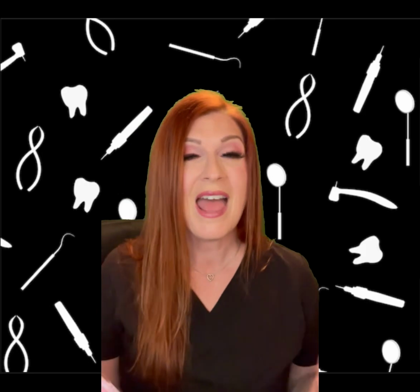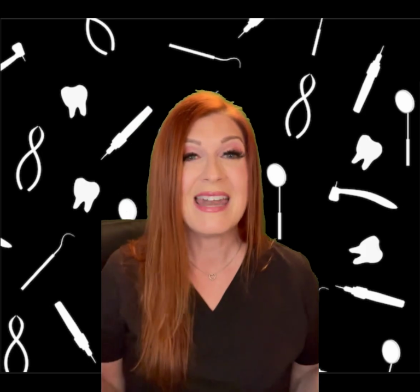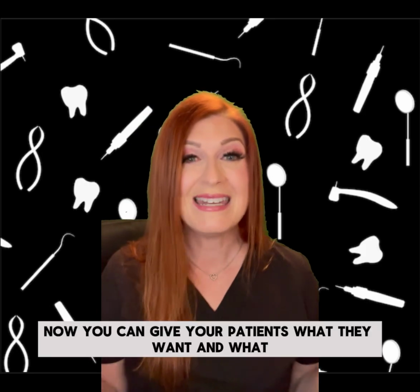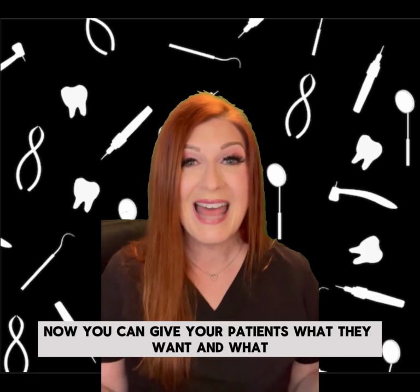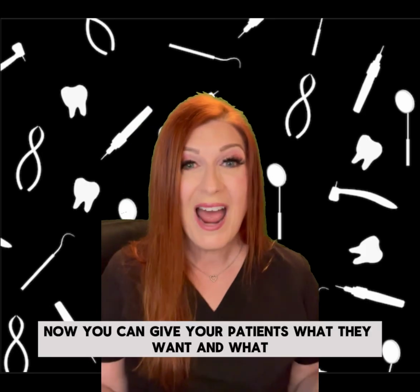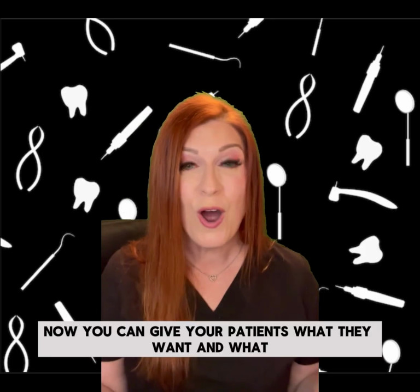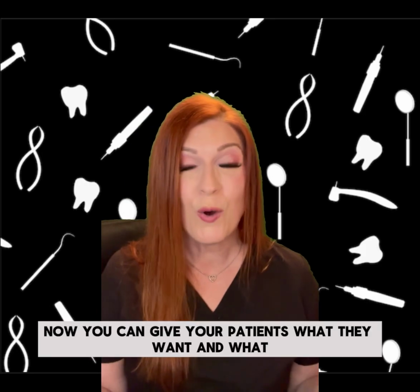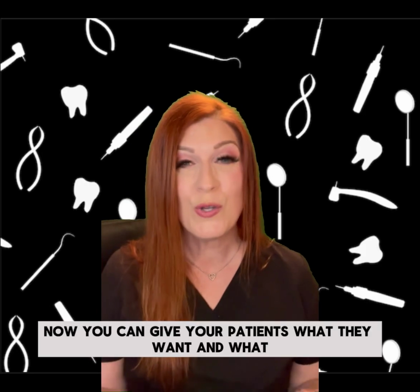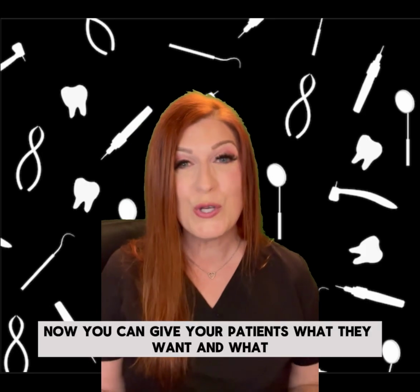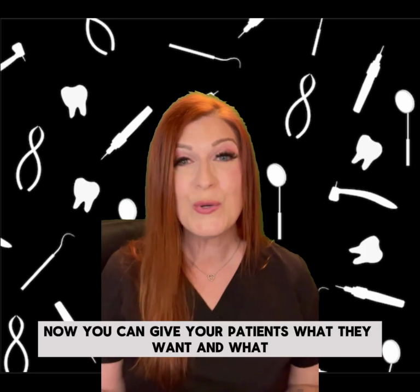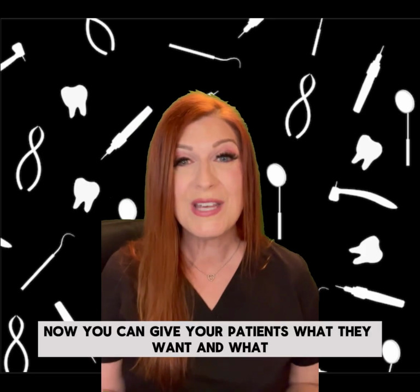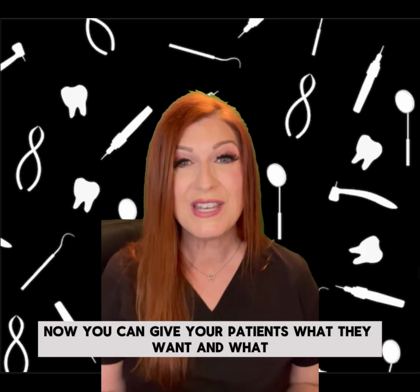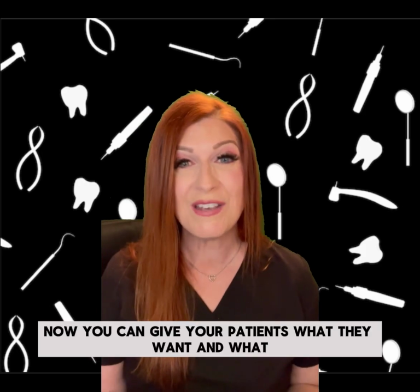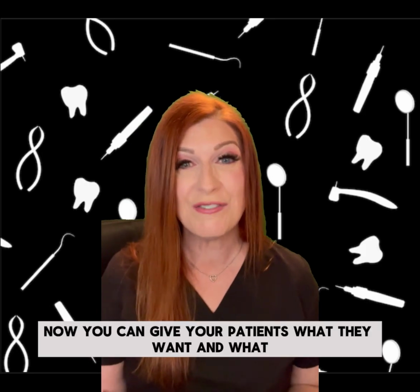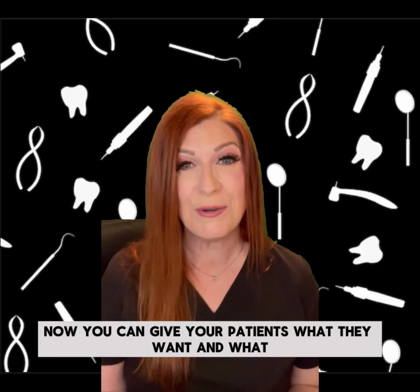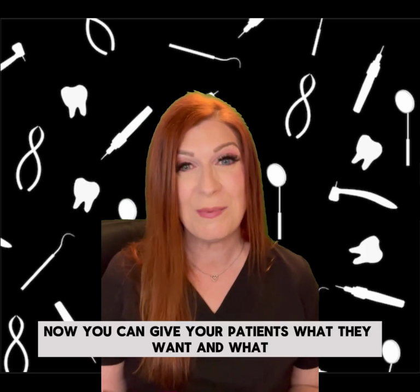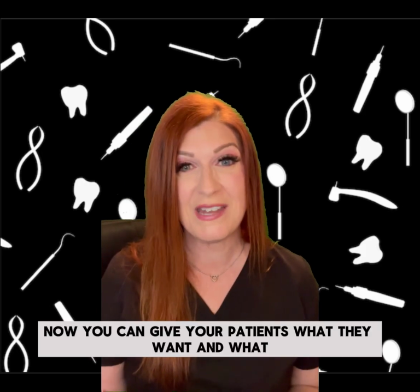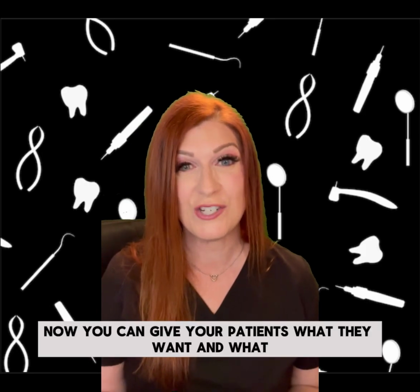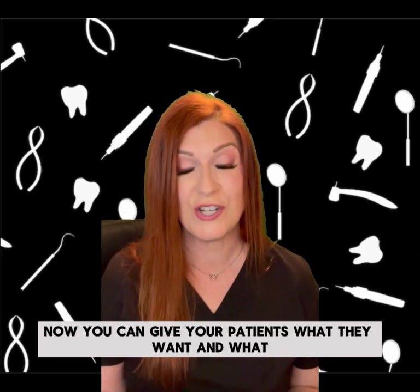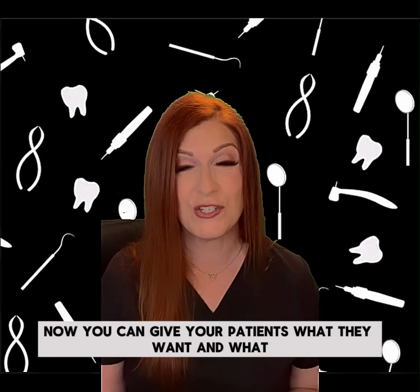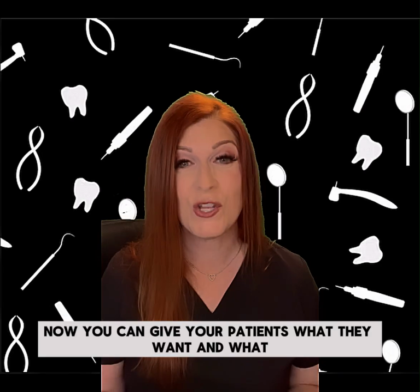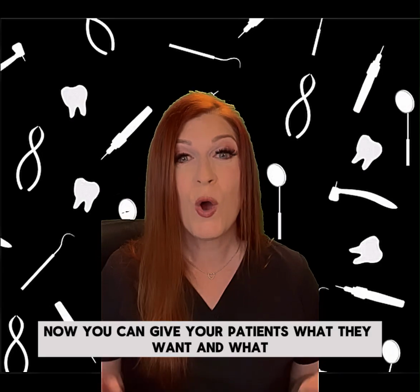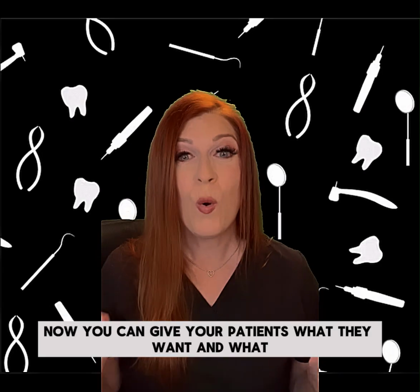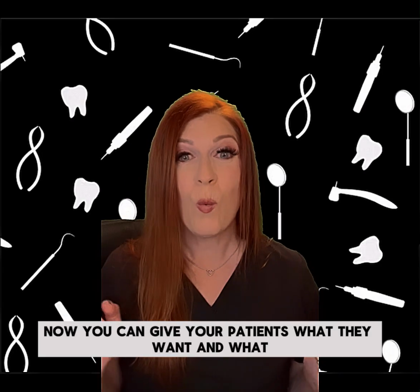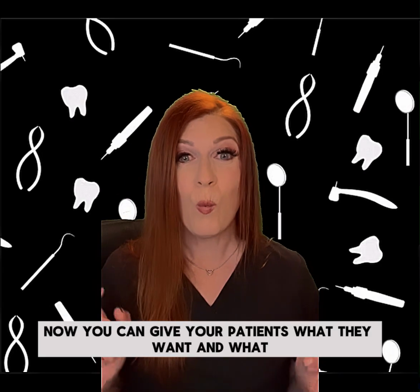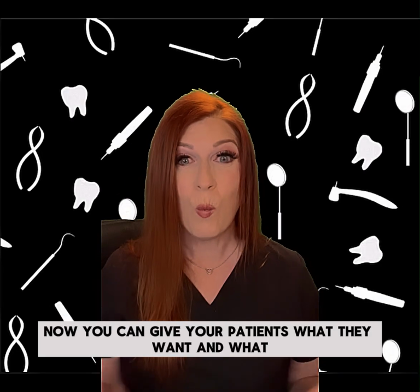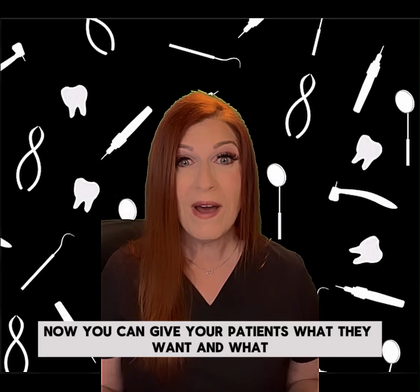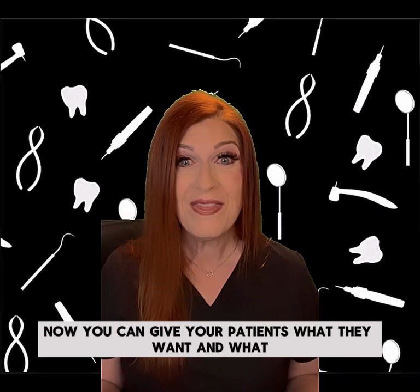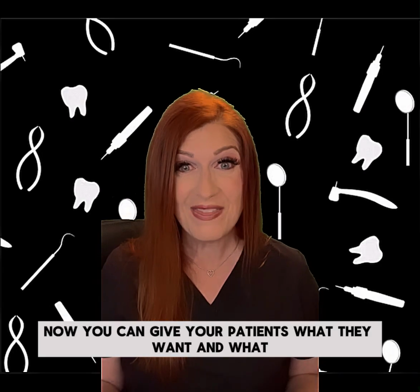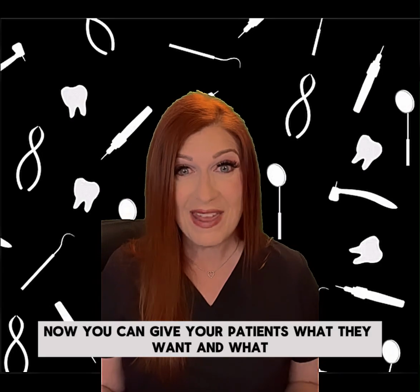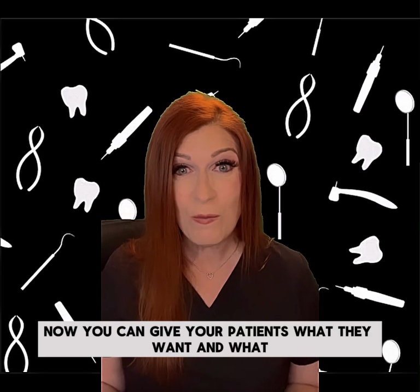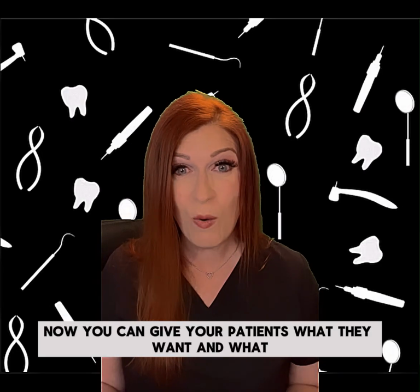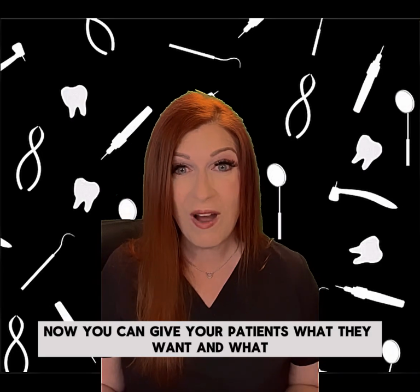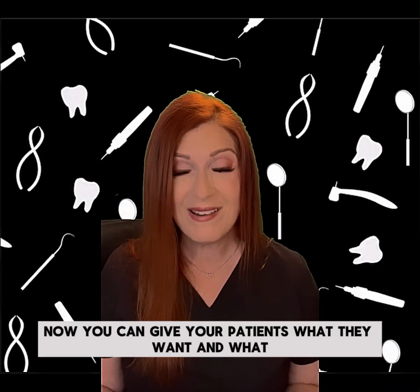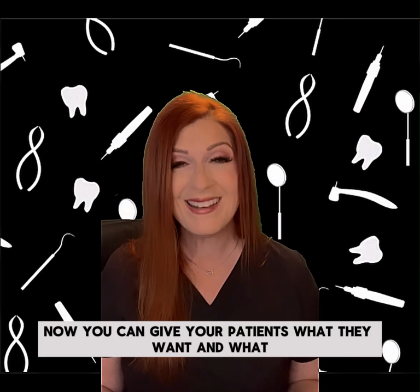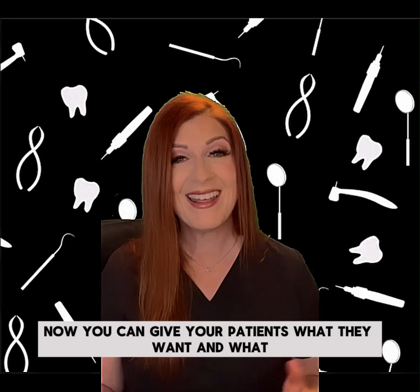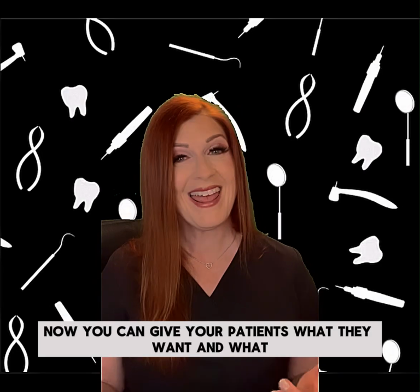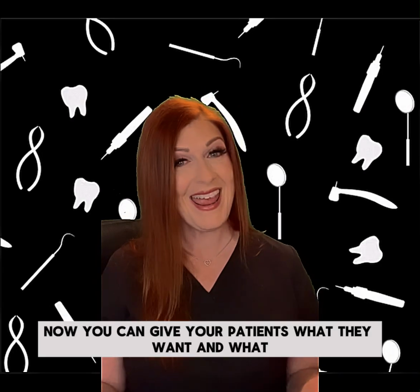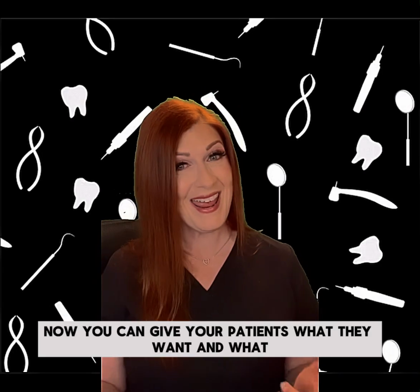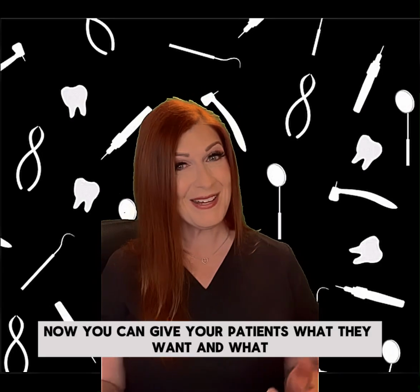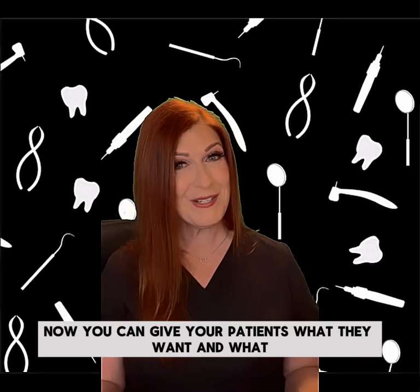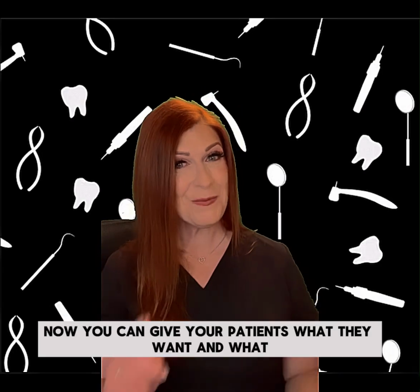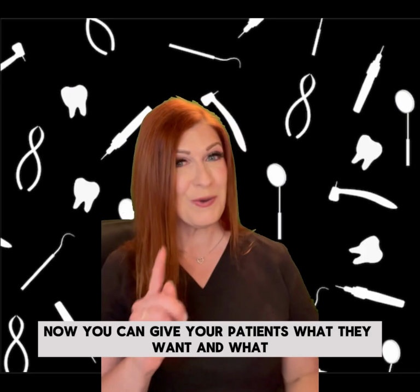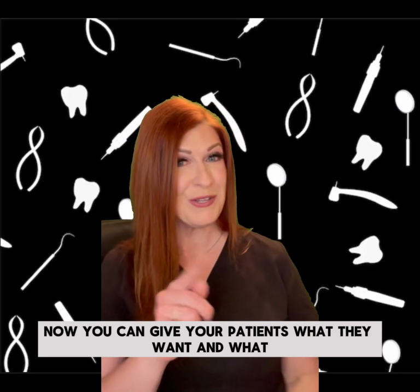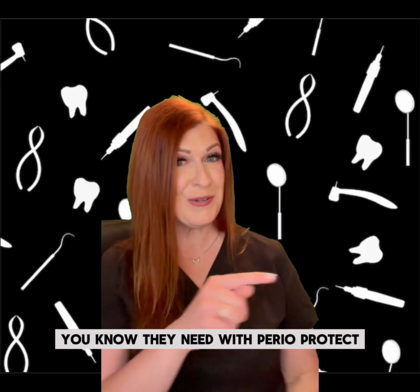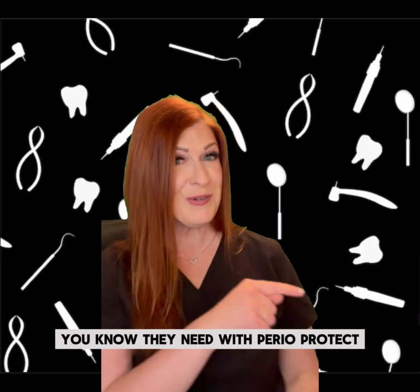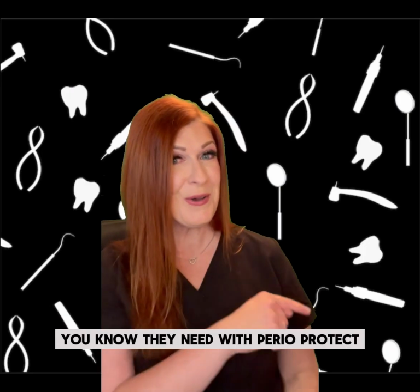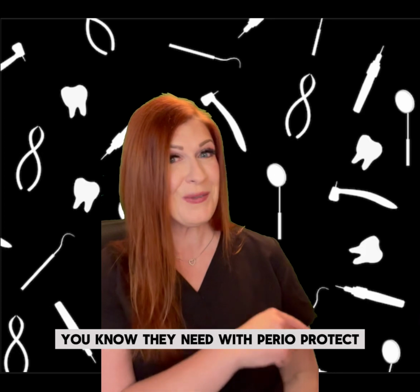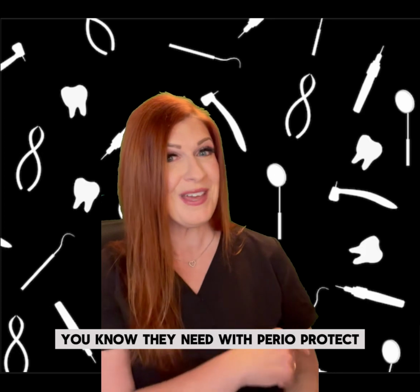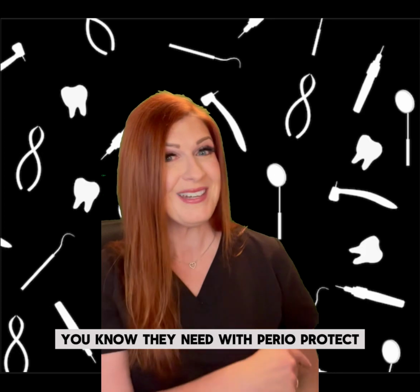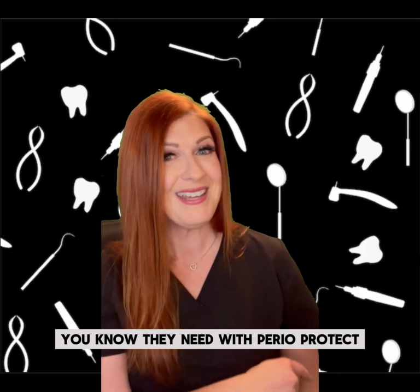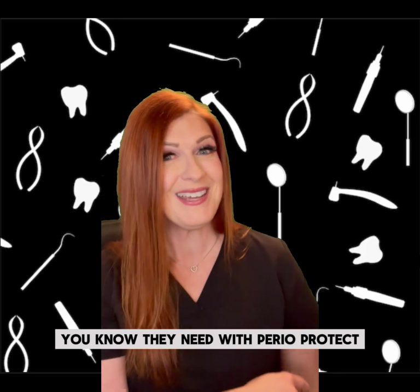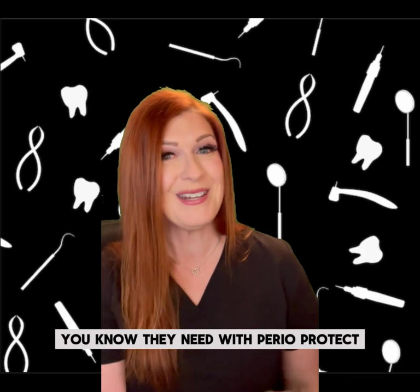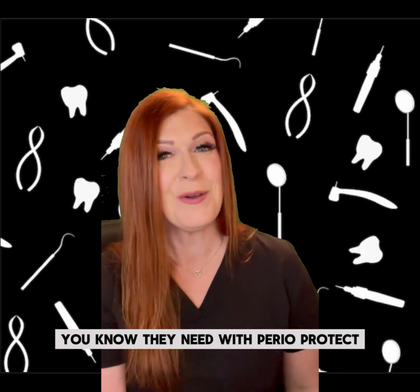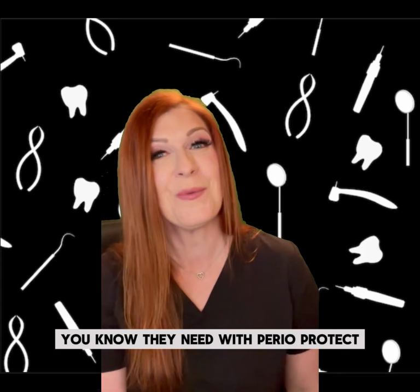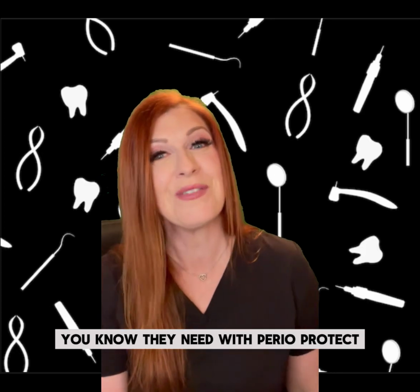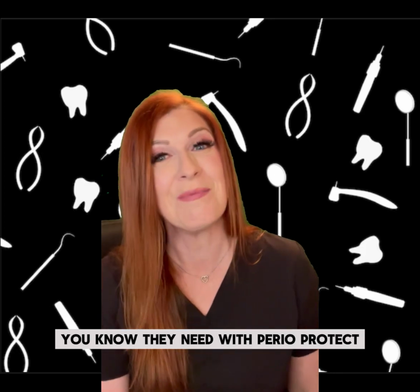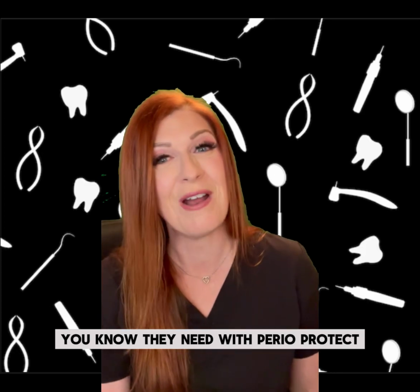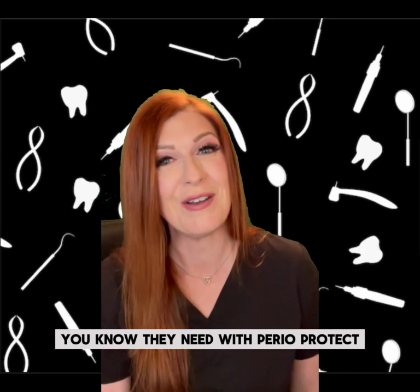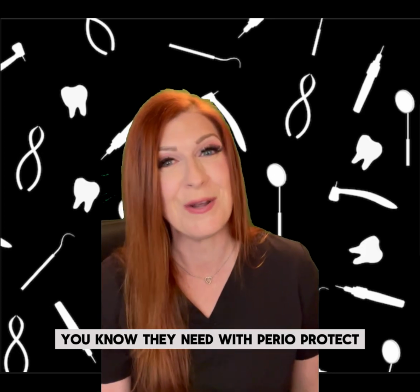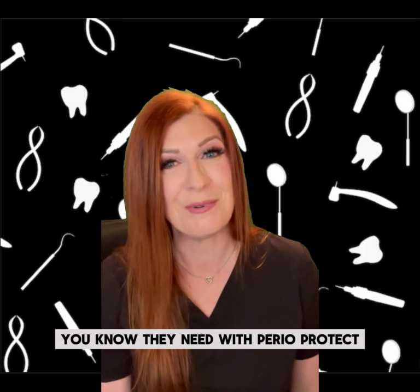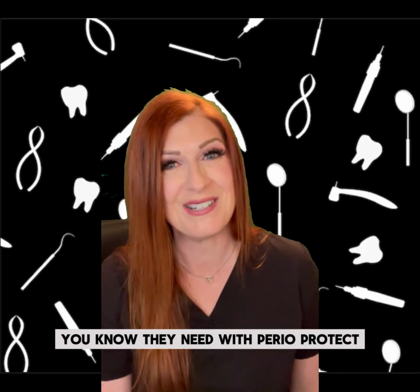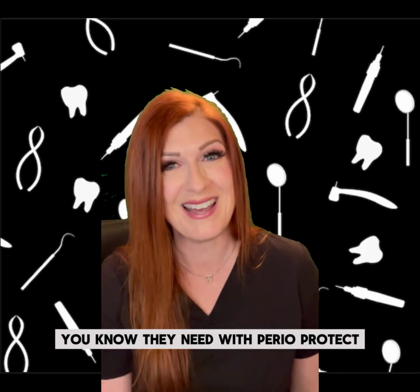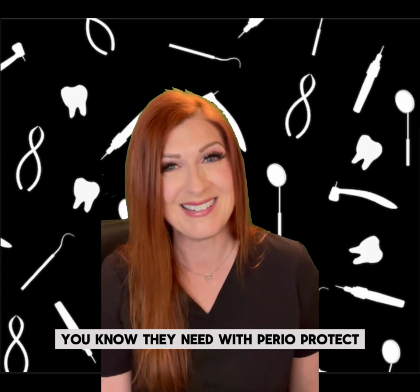Now, you can give your patients what they want and what you know they need with Perioprotect.